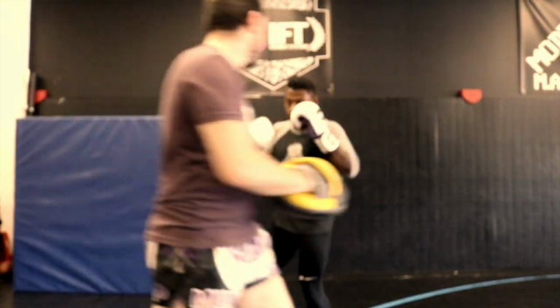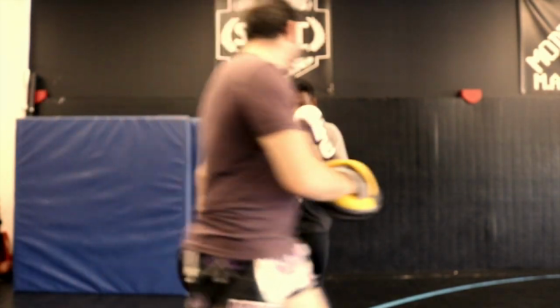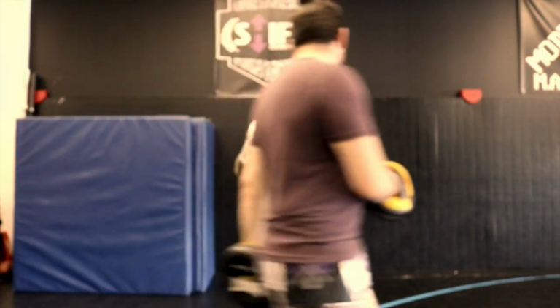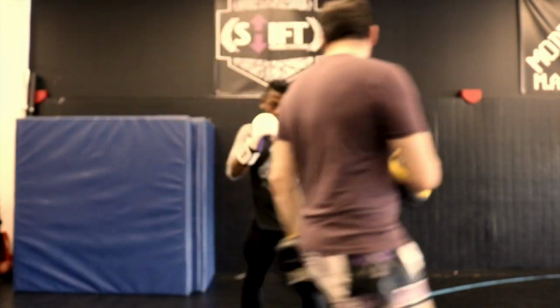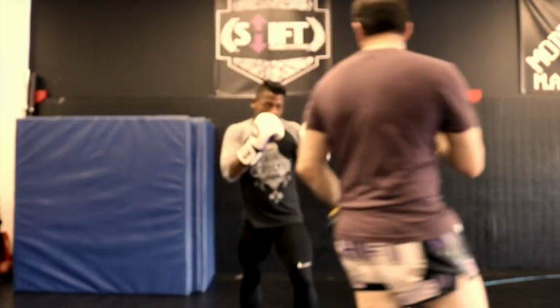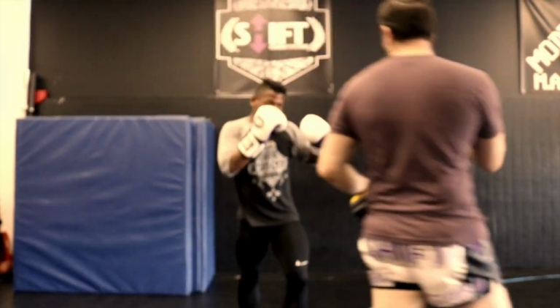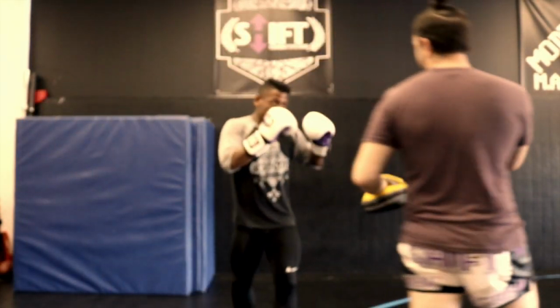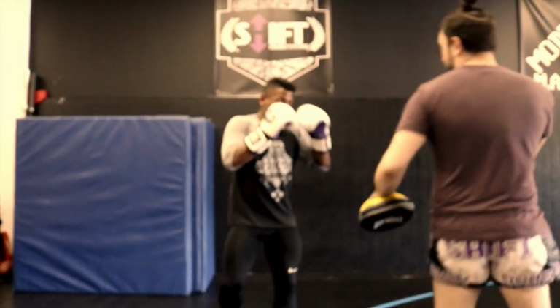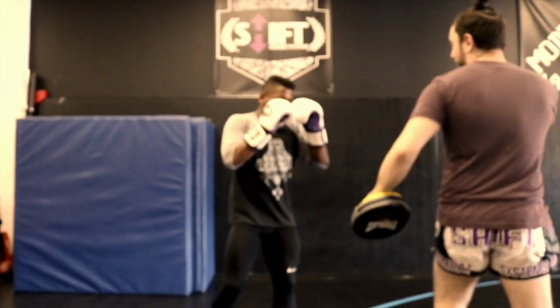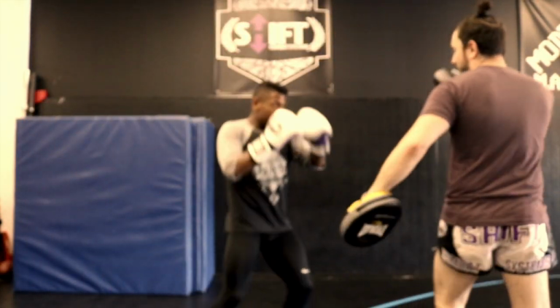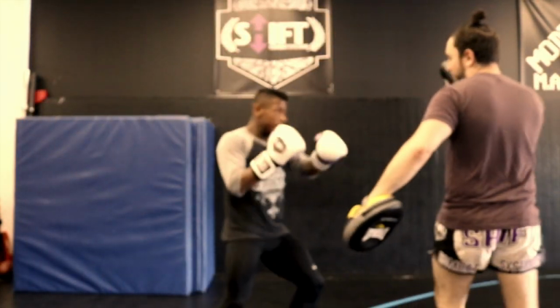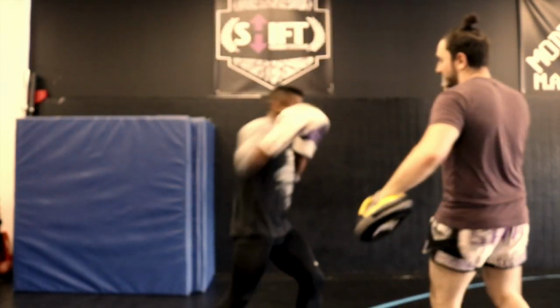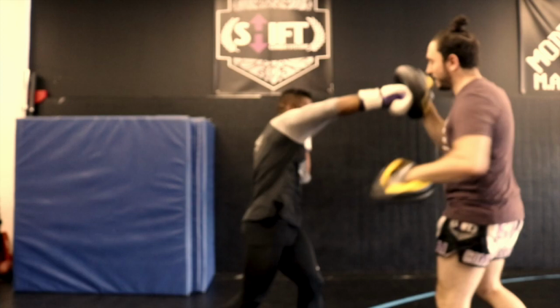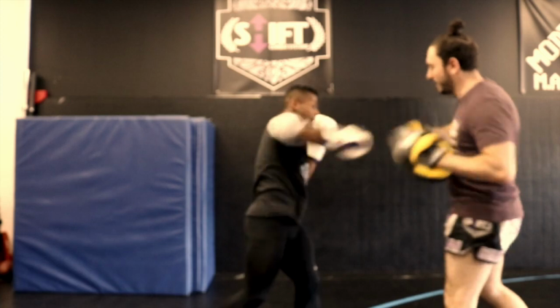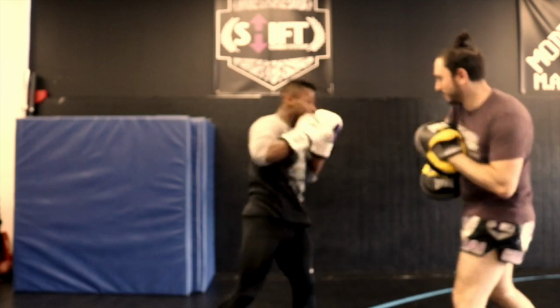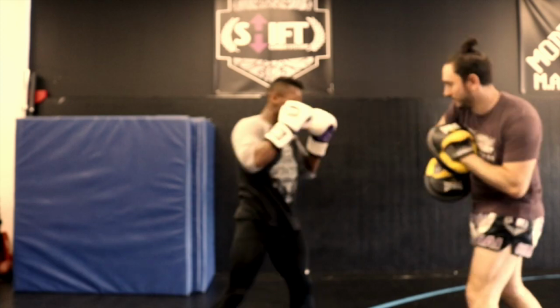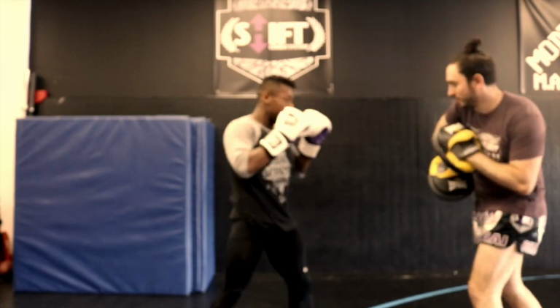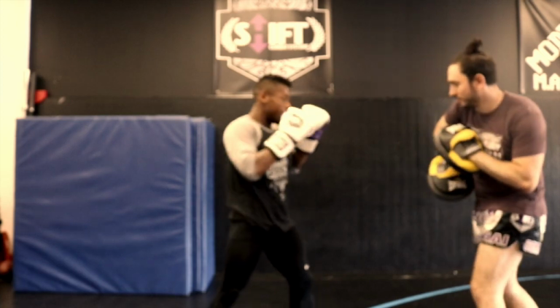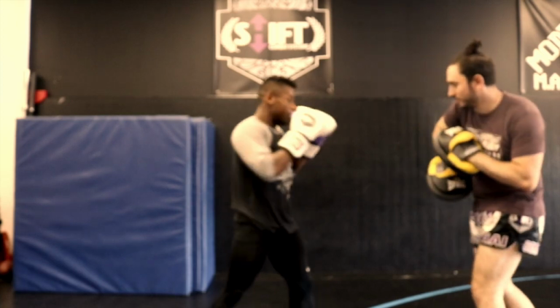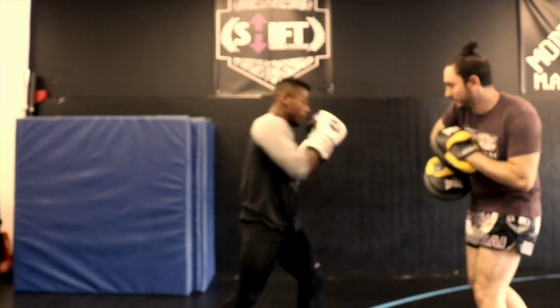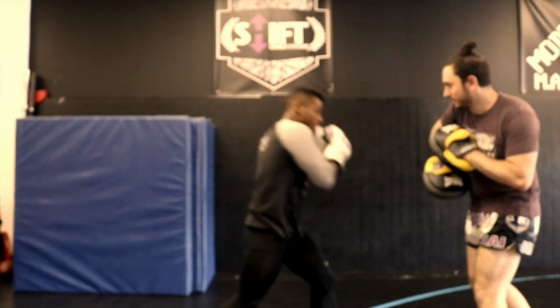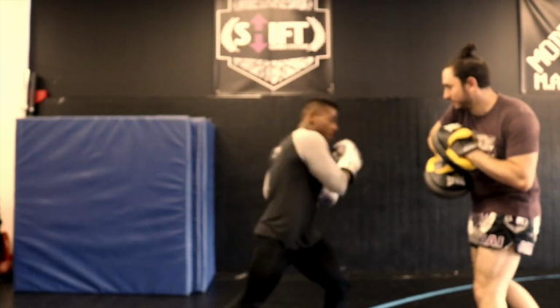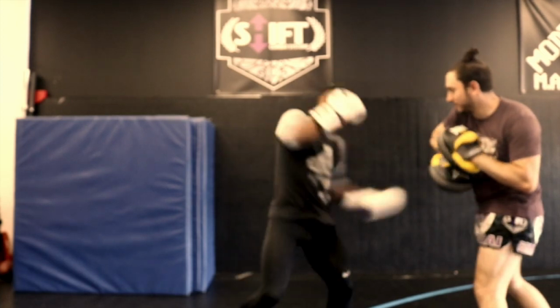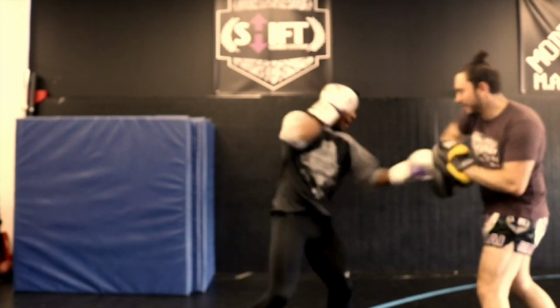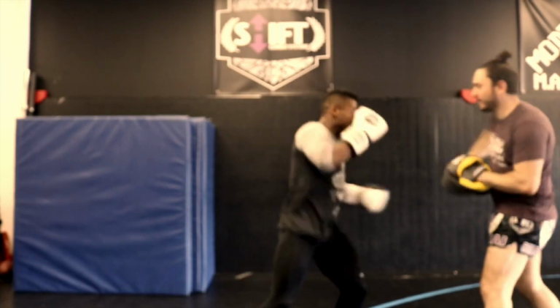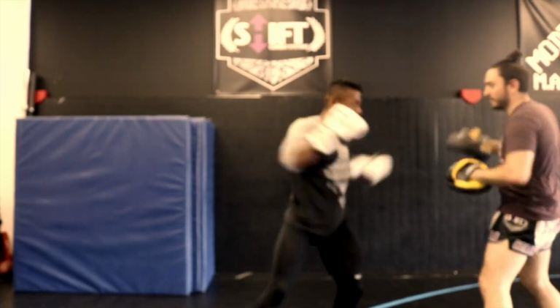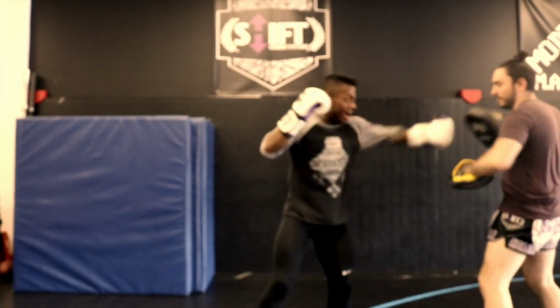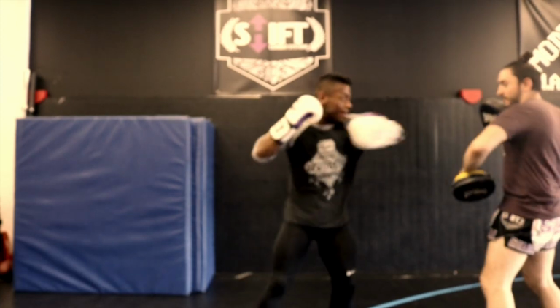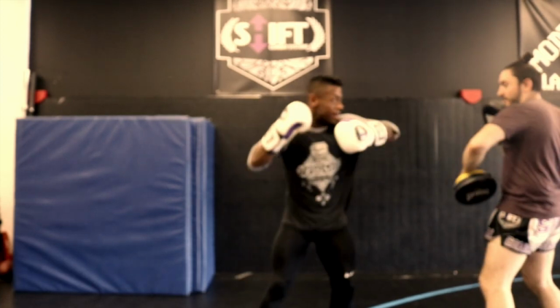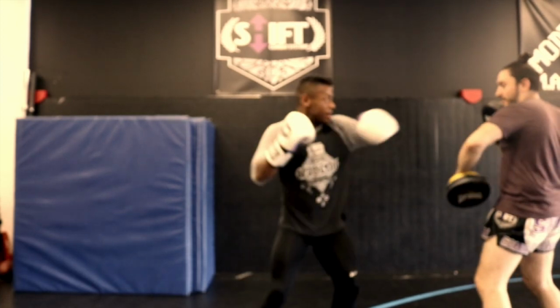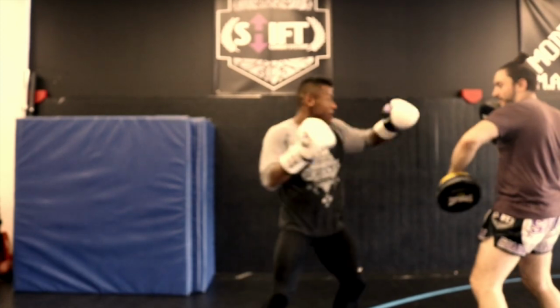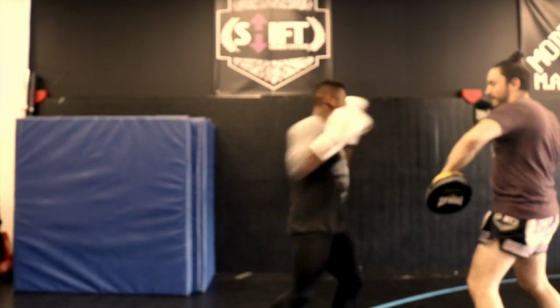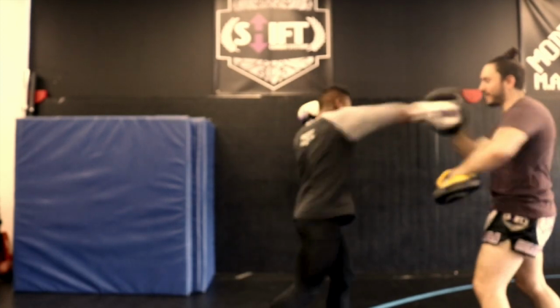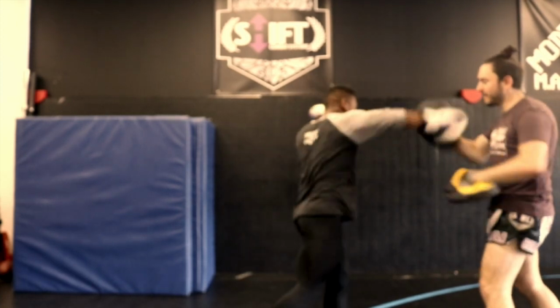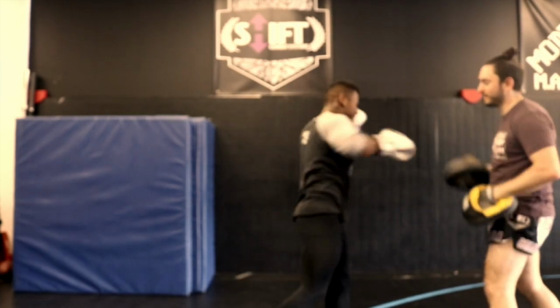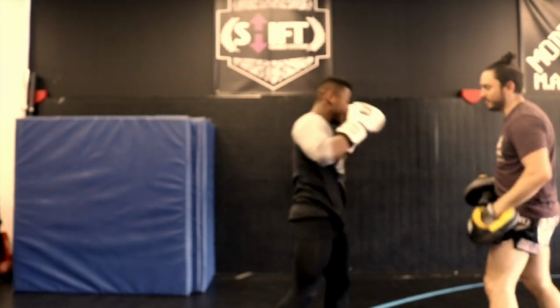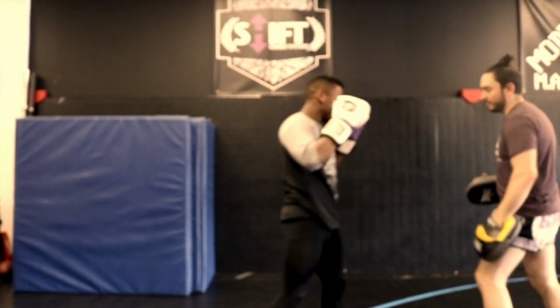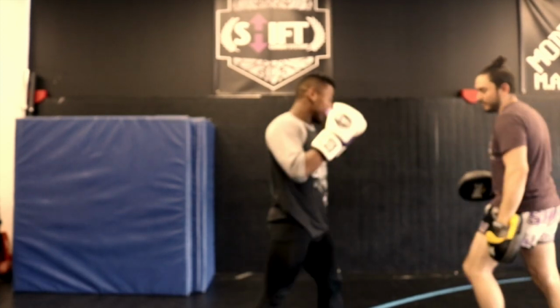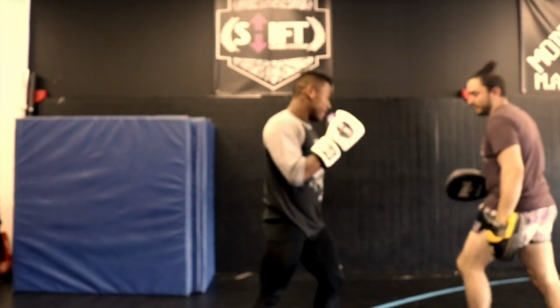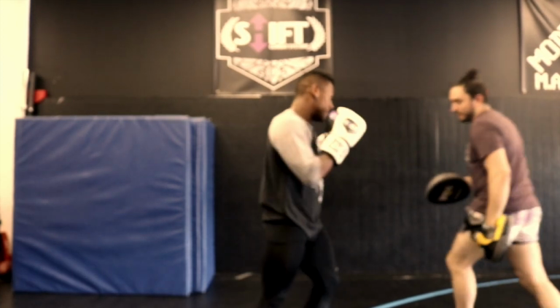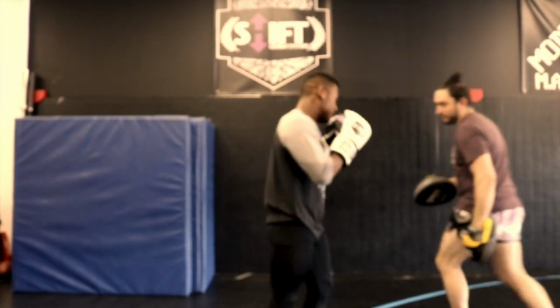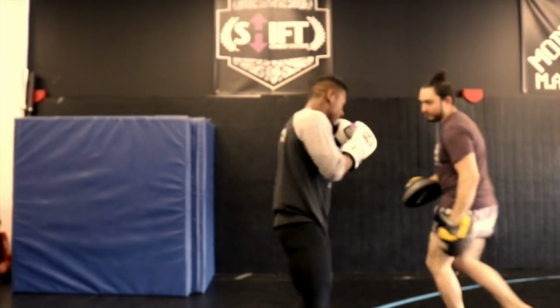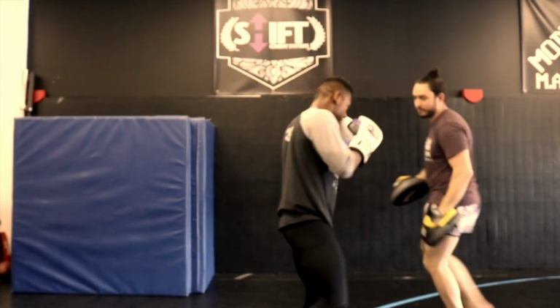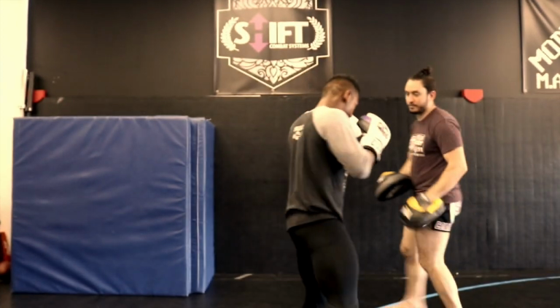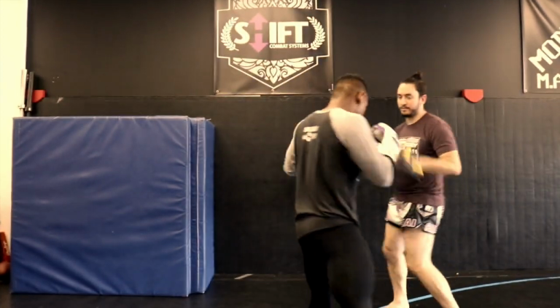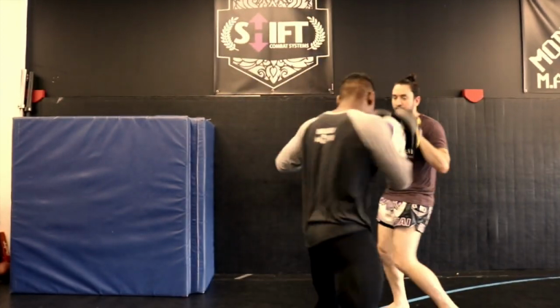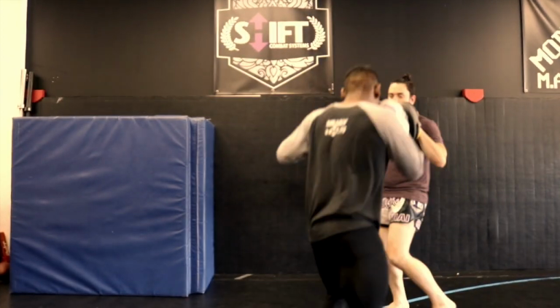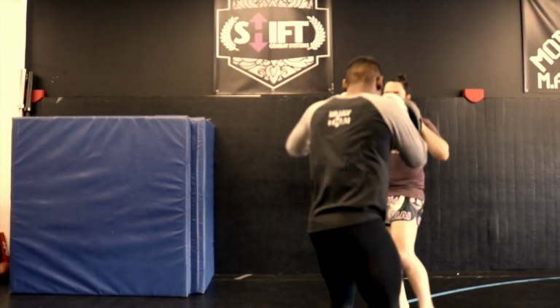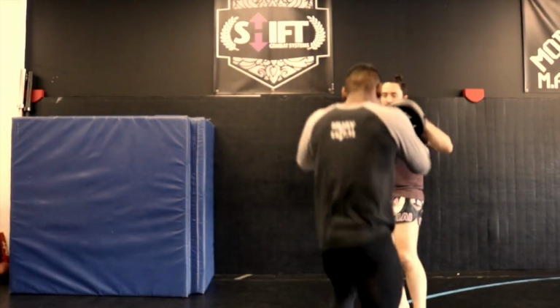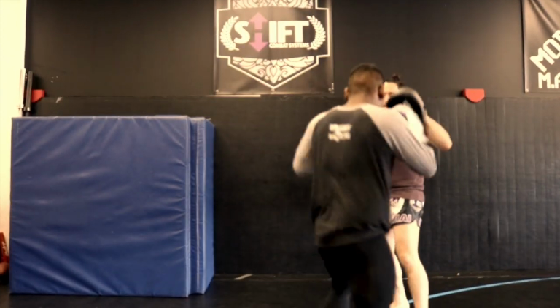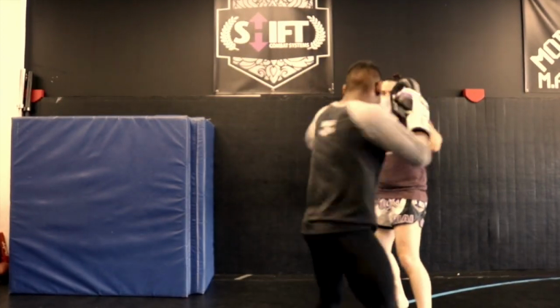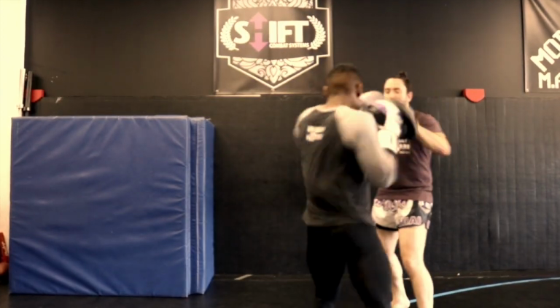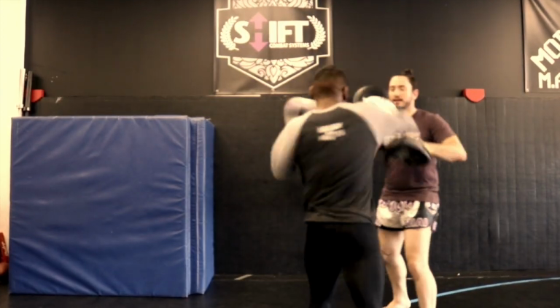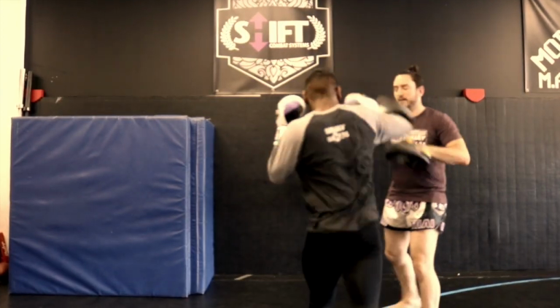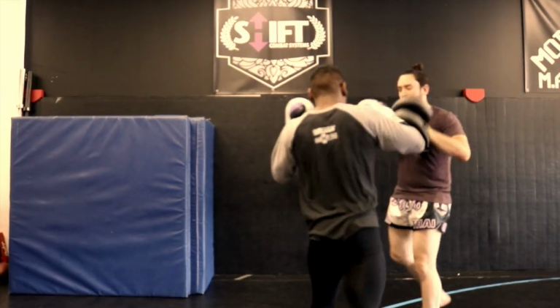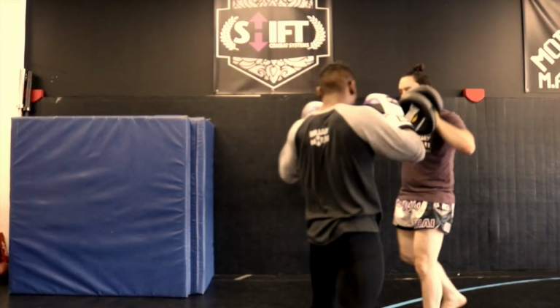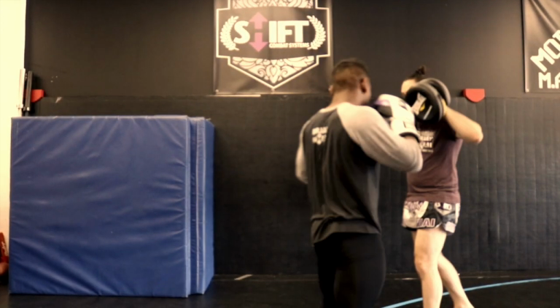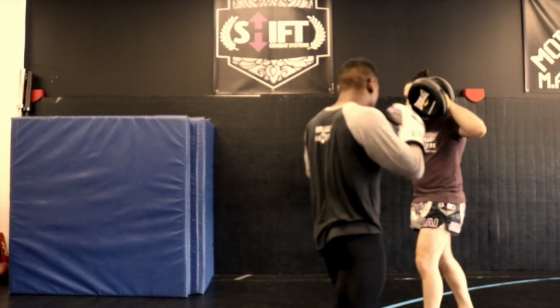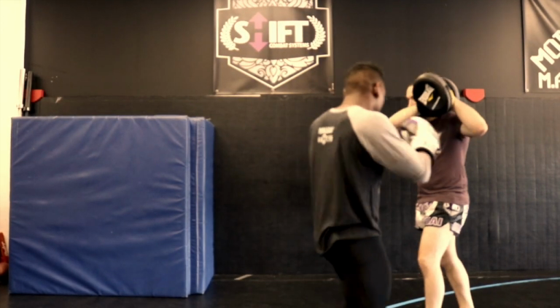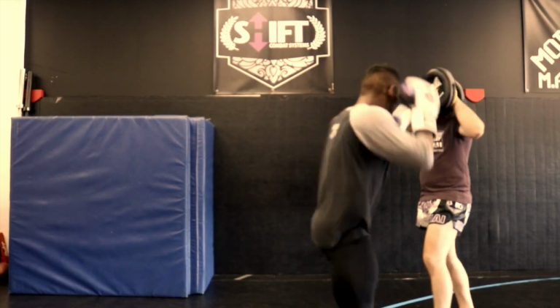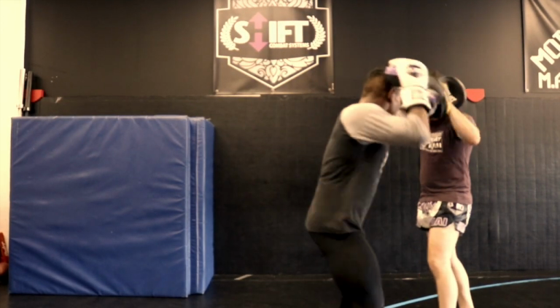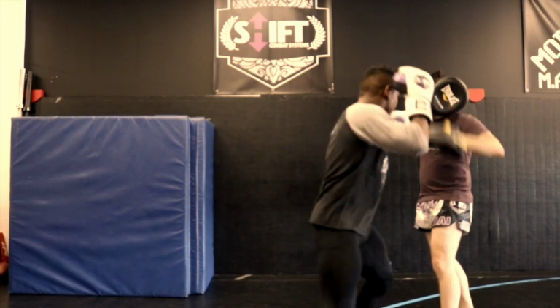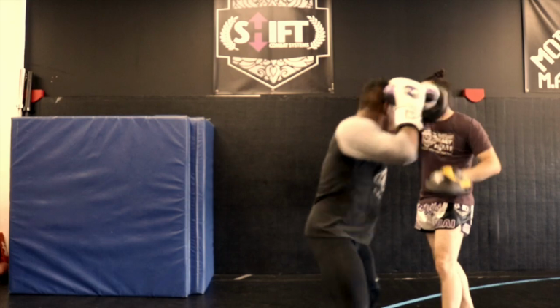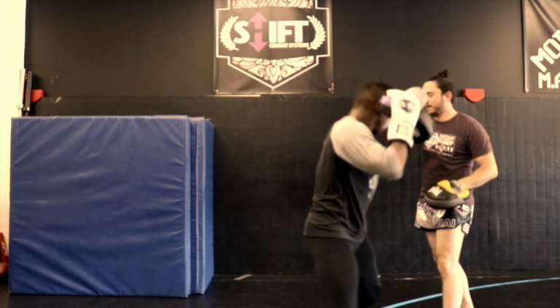So overall, pretty happy with these. Definitely would recommend them to somebody in the market for an air mitt.